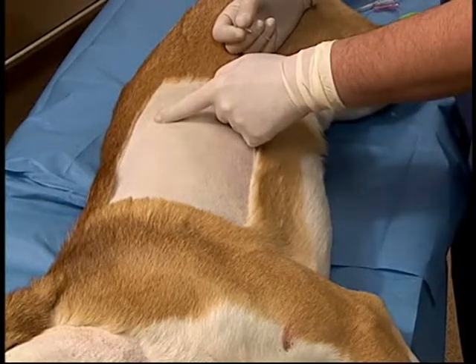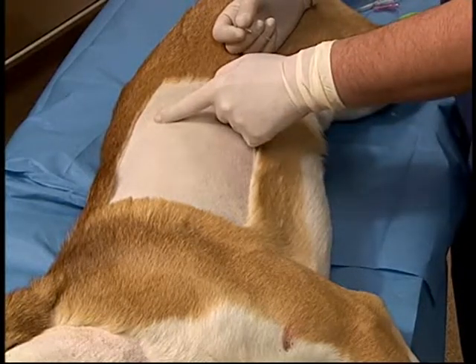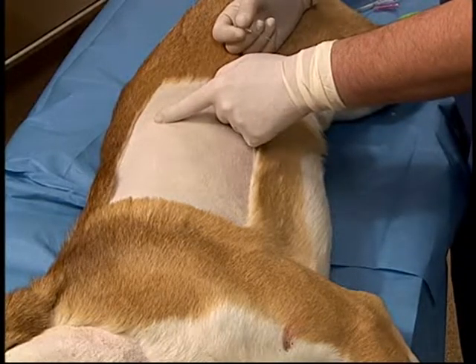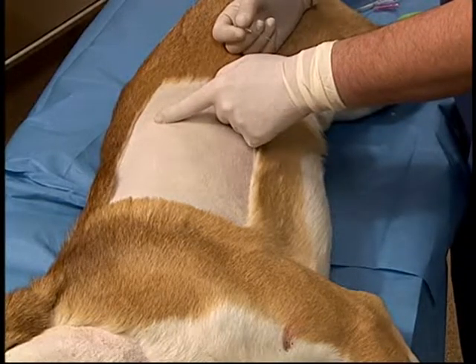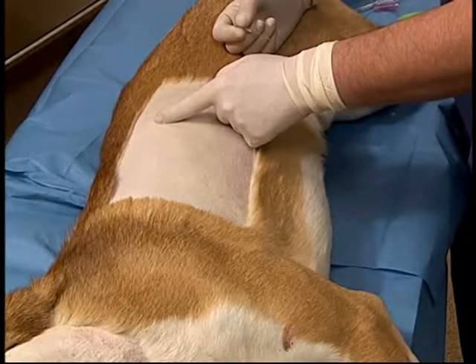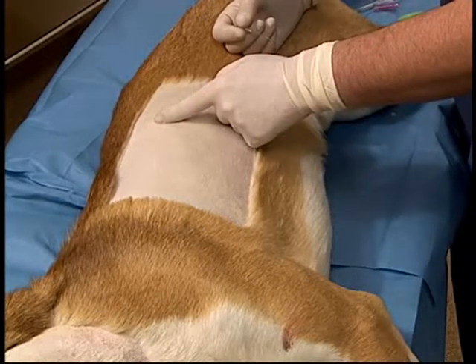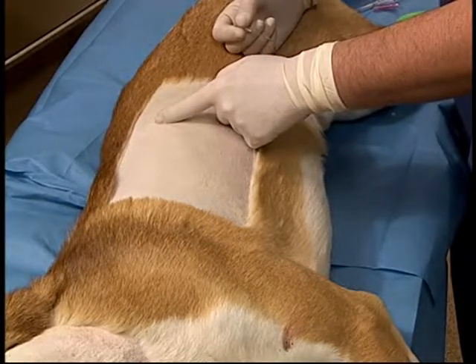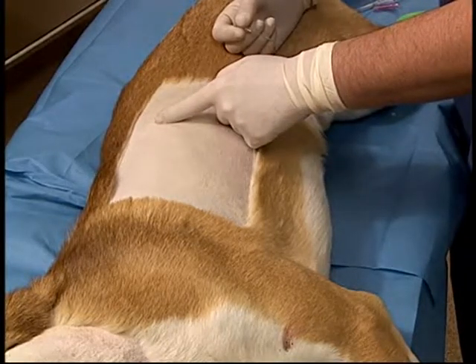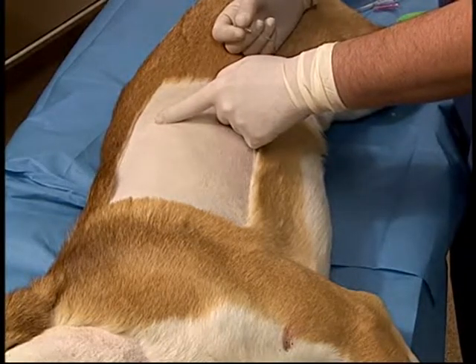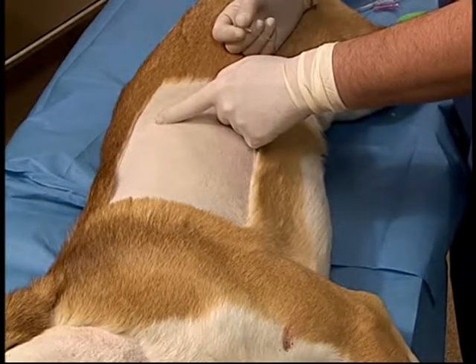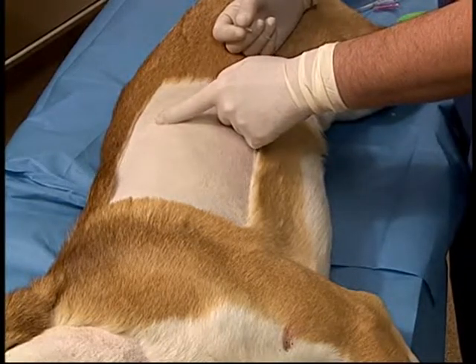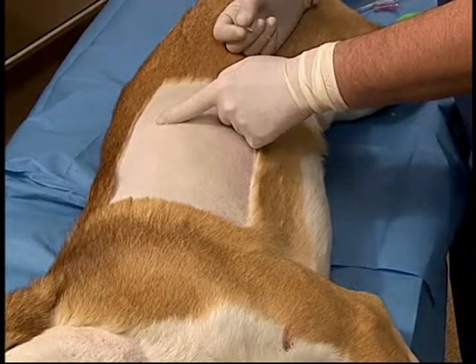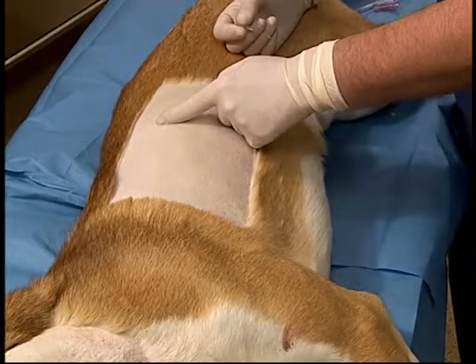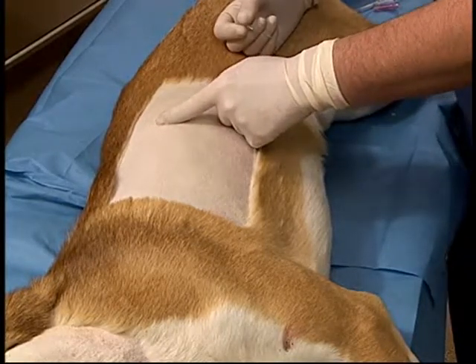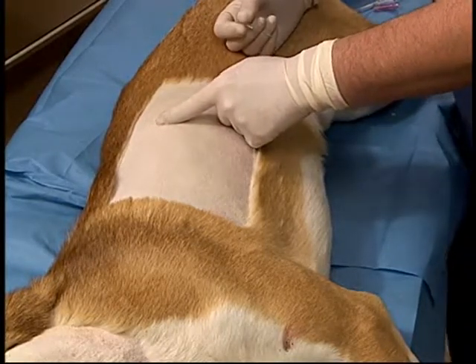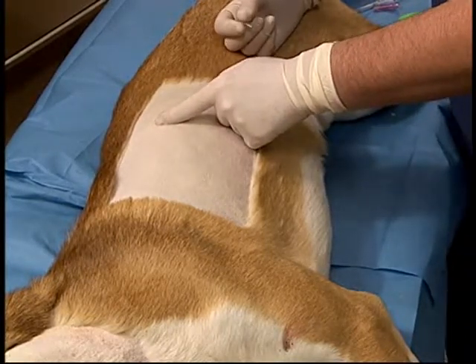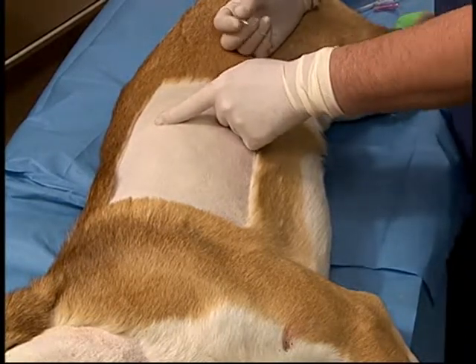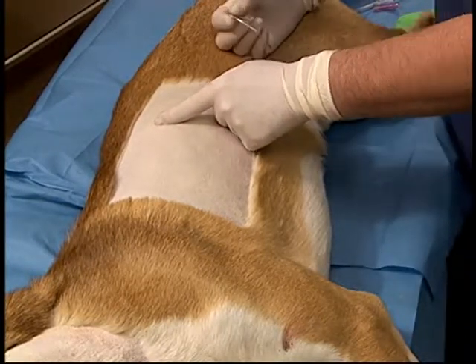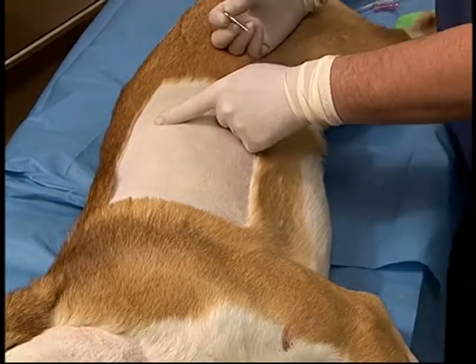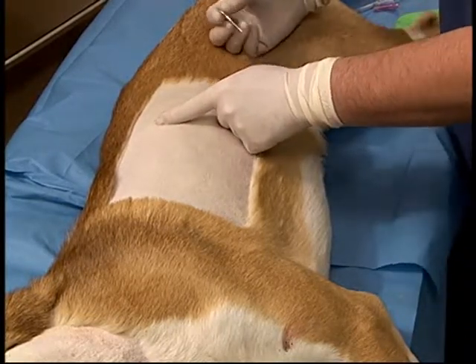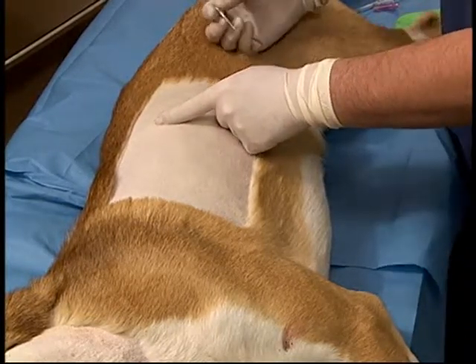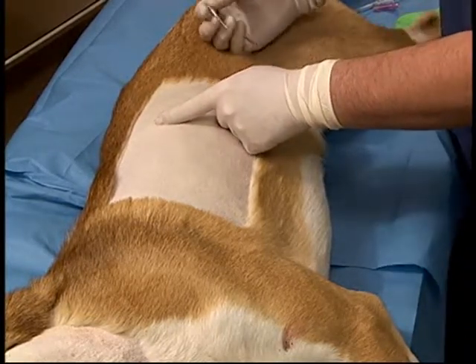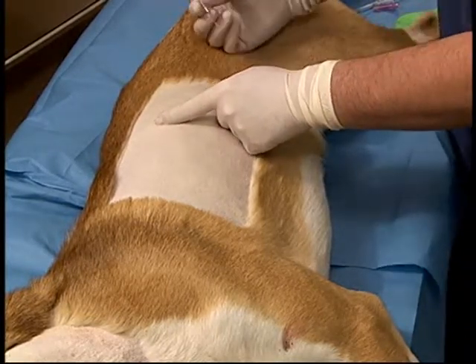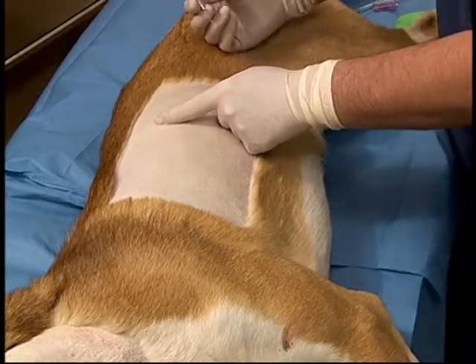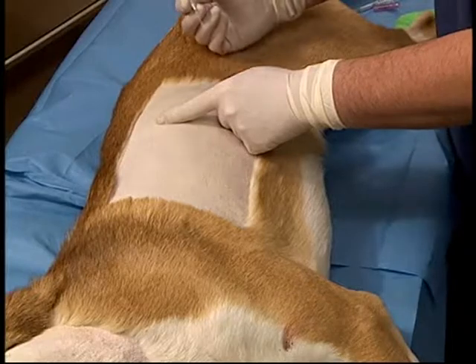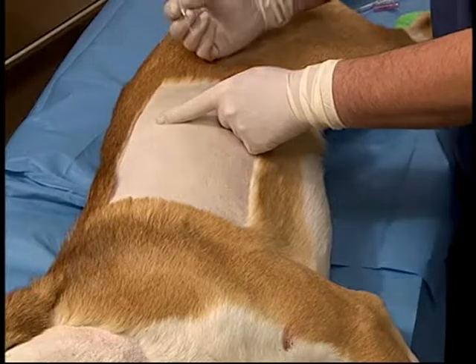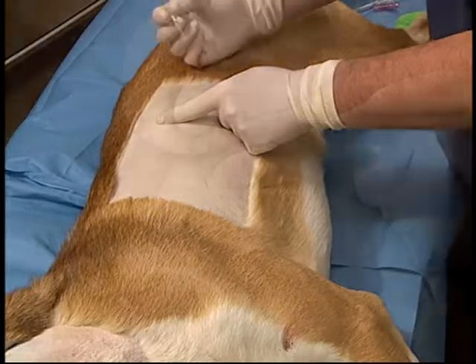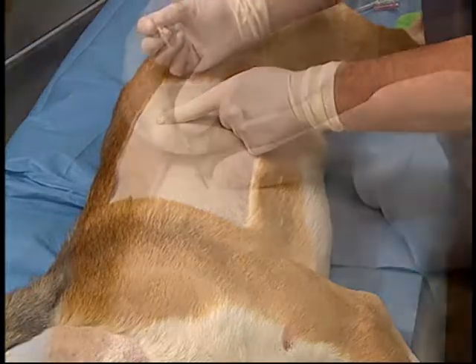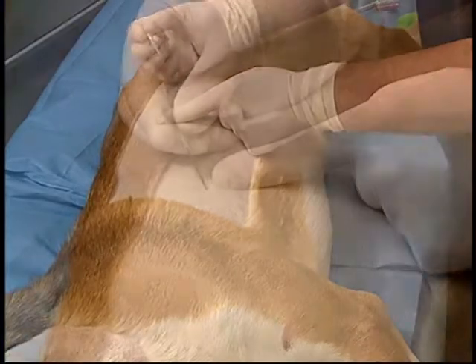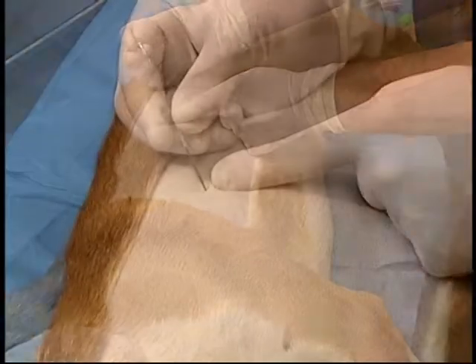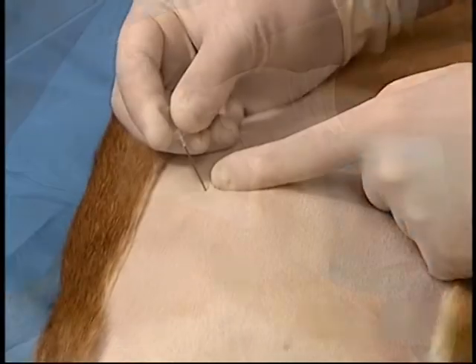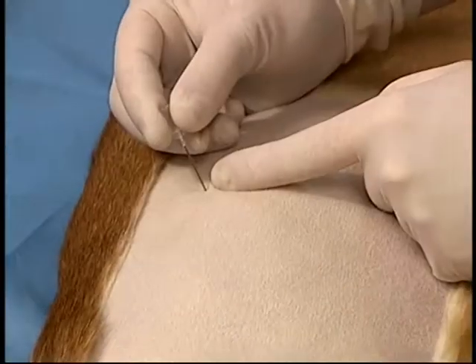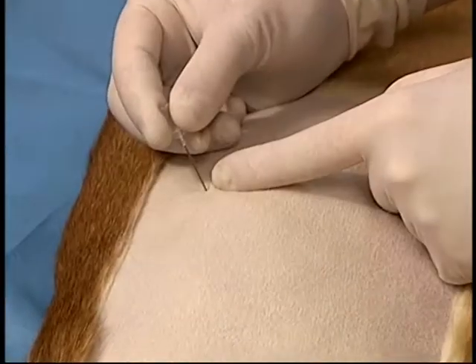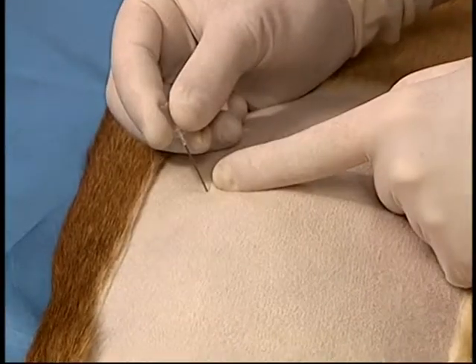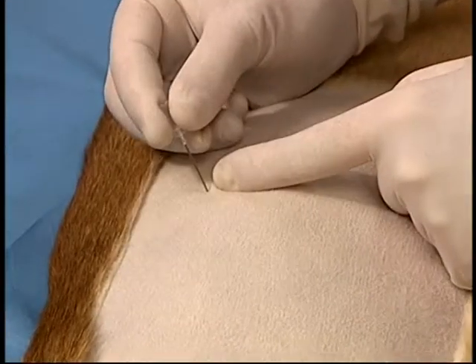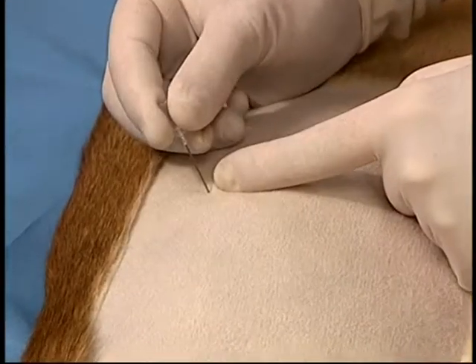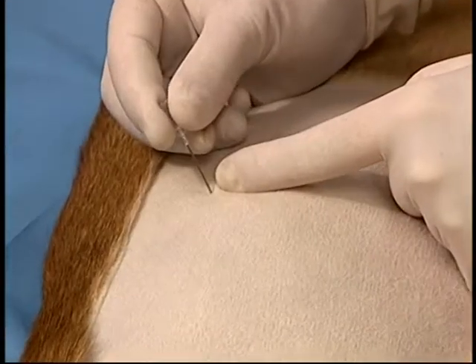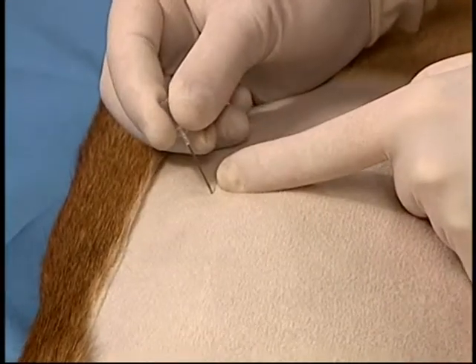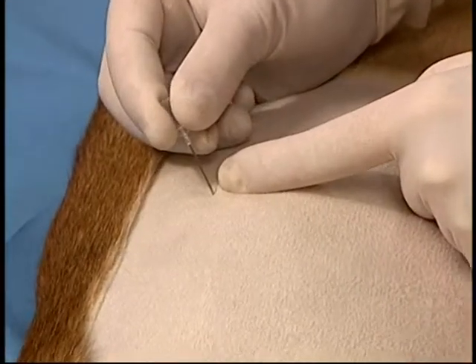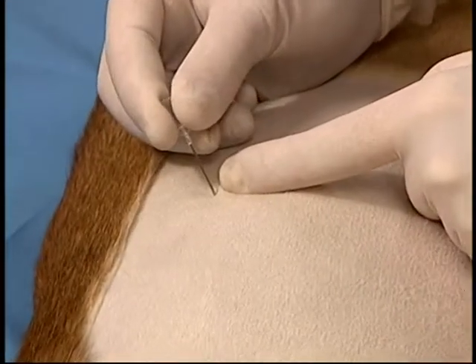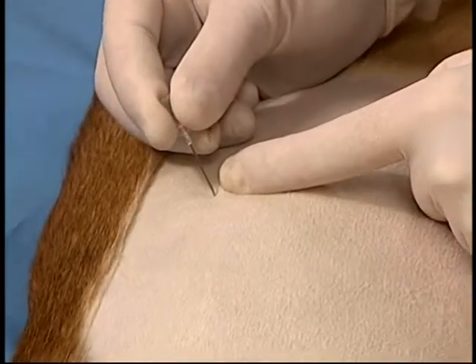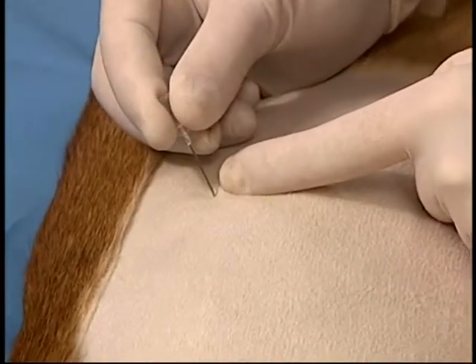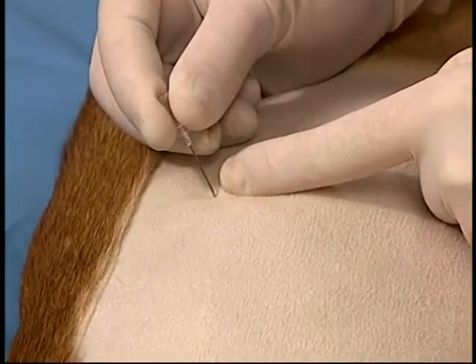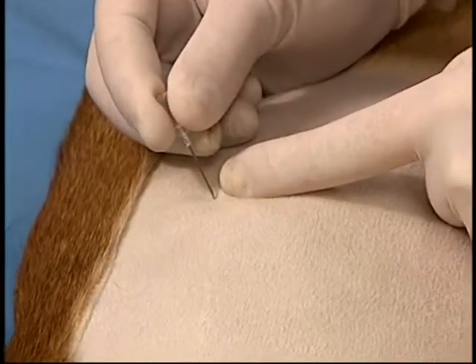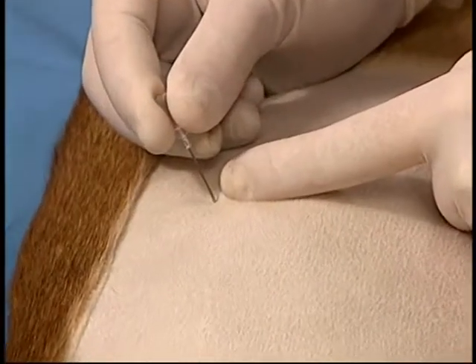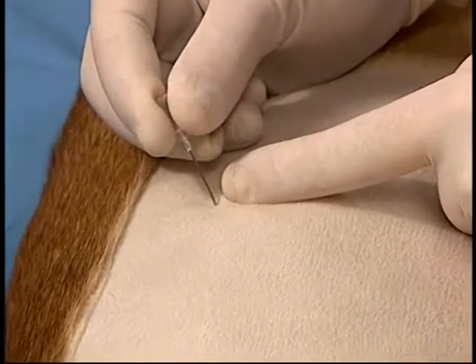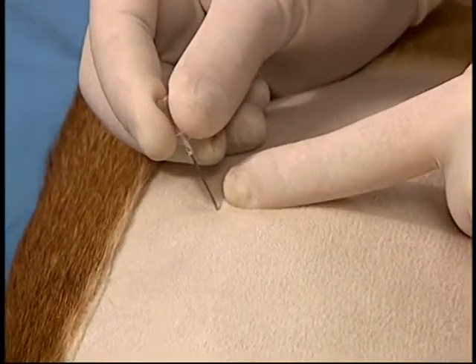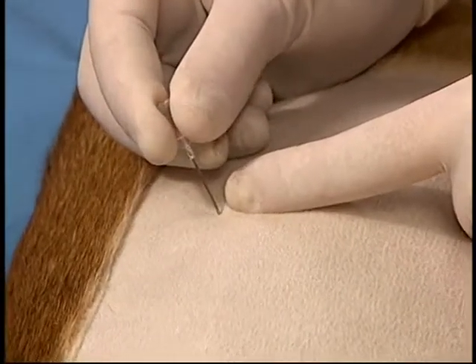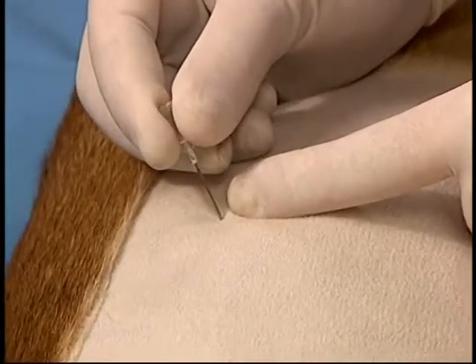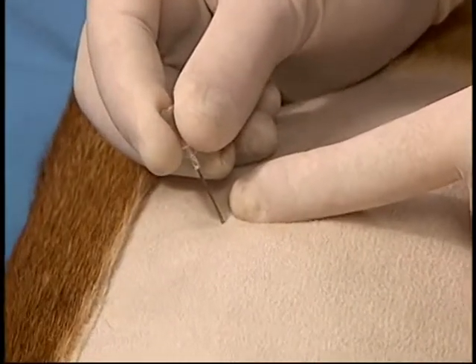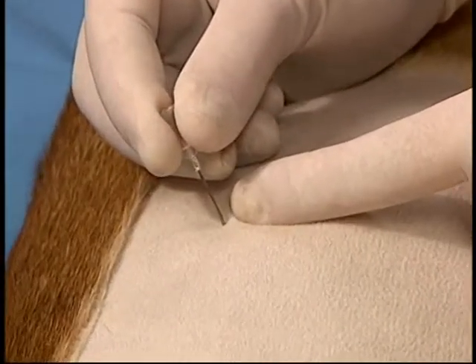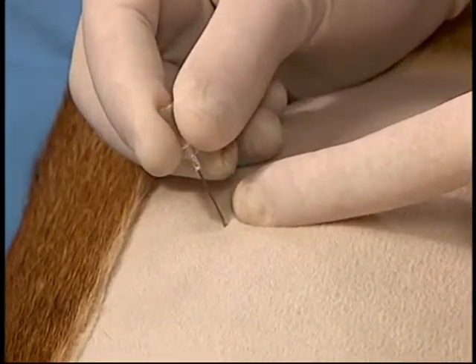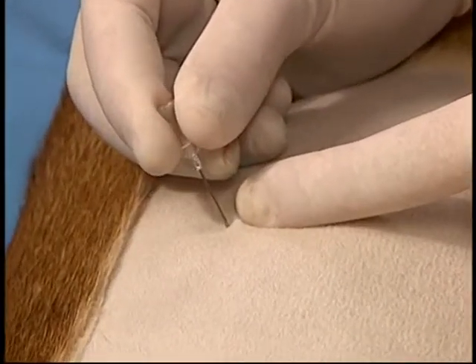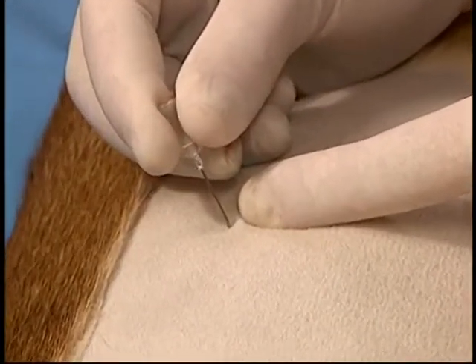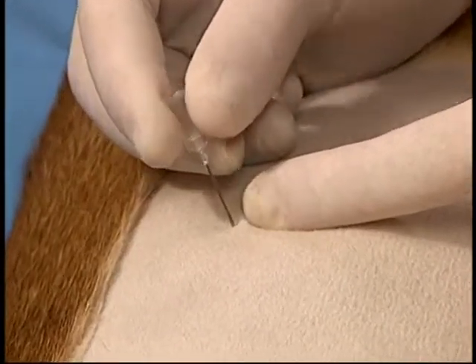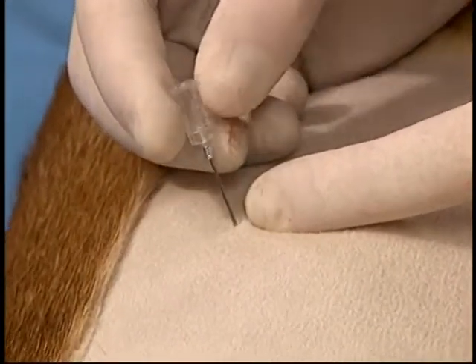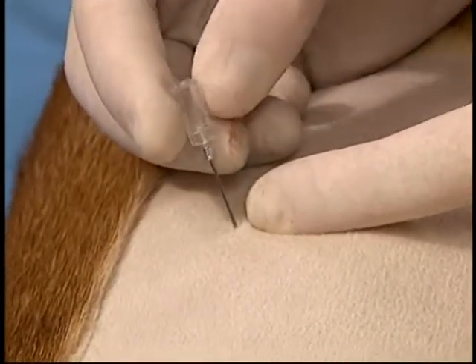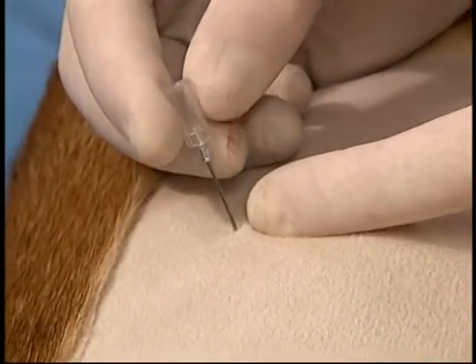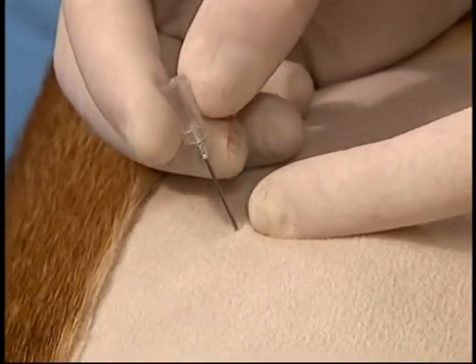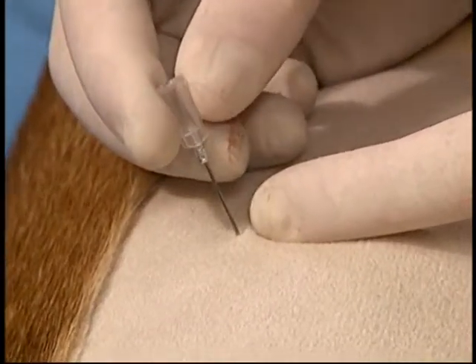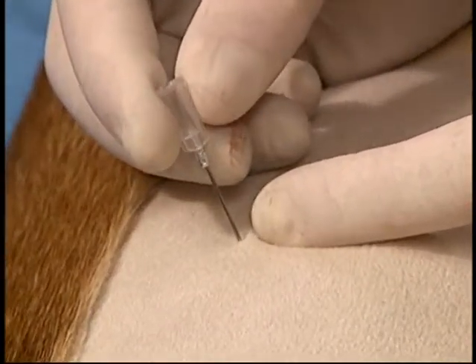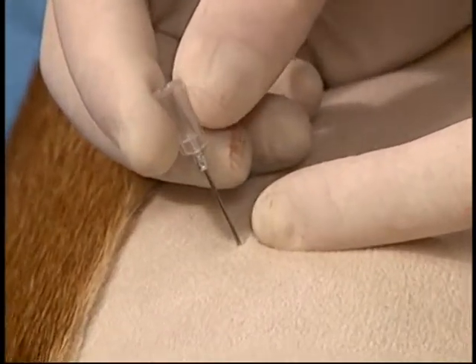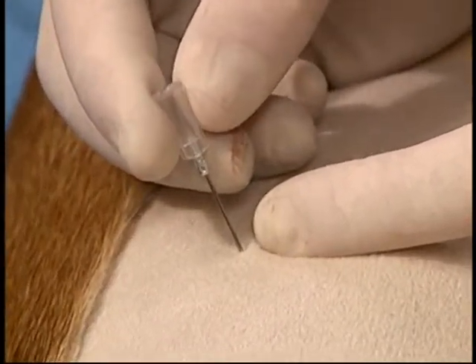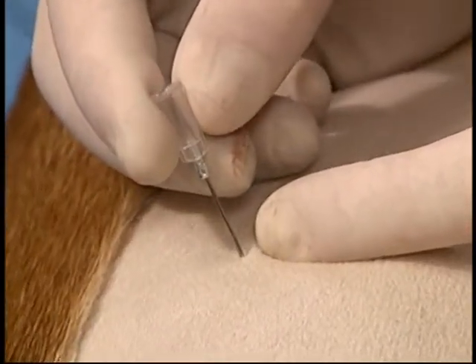This will be in the appropriate location. The needle is inserted into the skin — the dorsal third for air, ventral third for fluid.